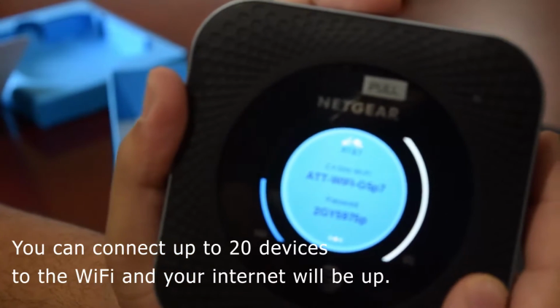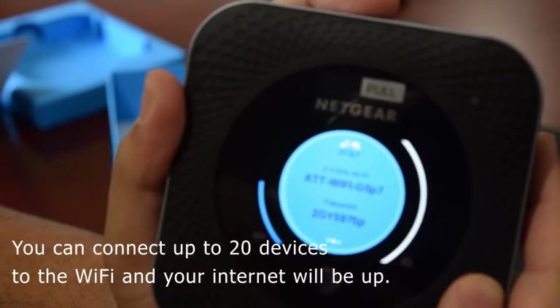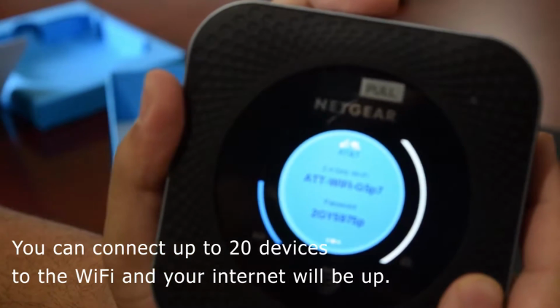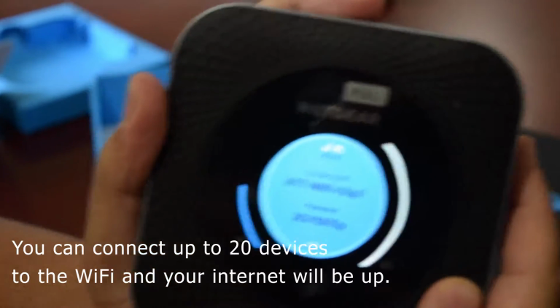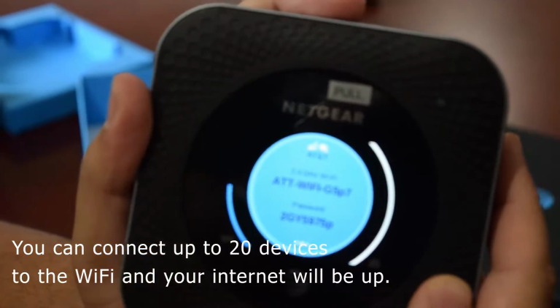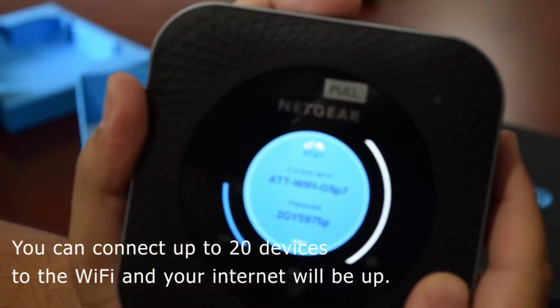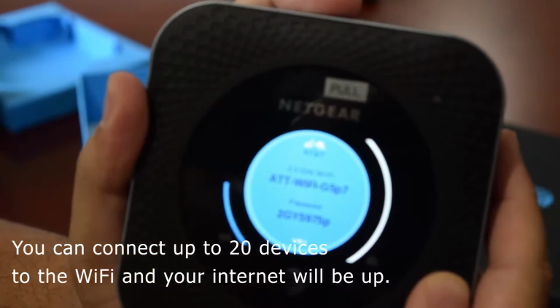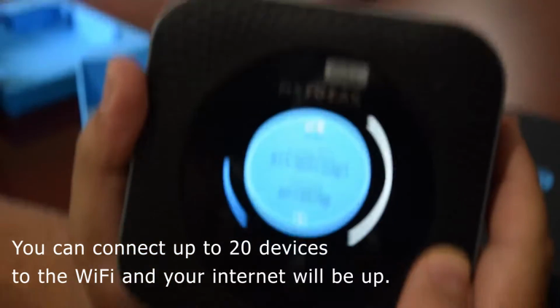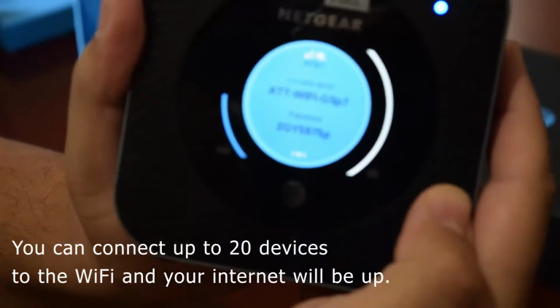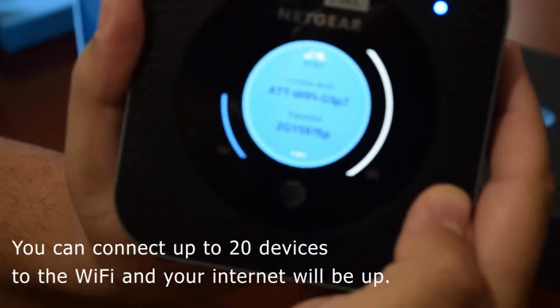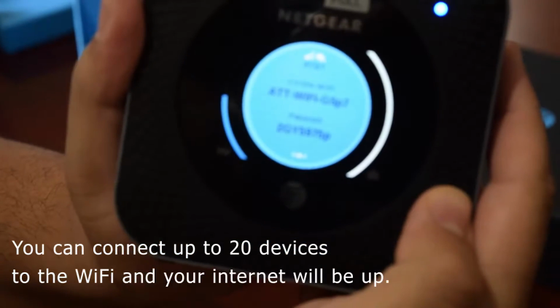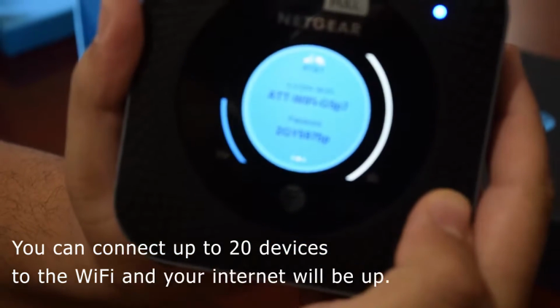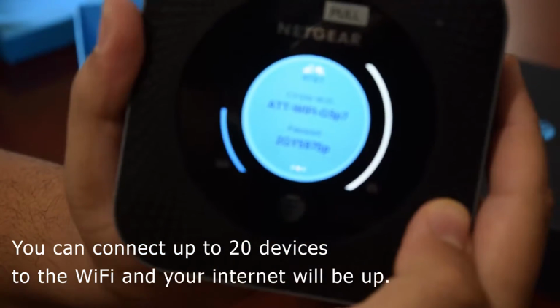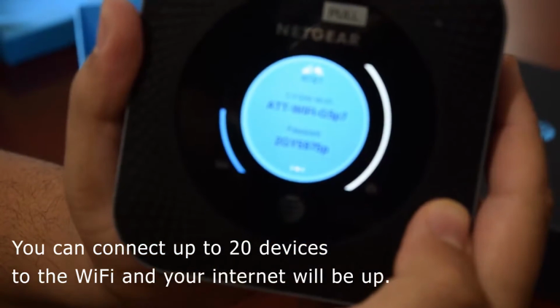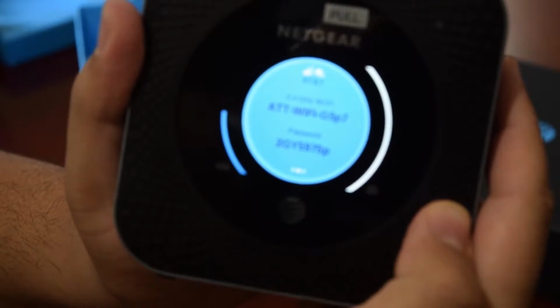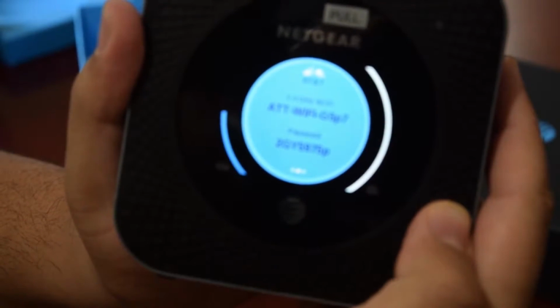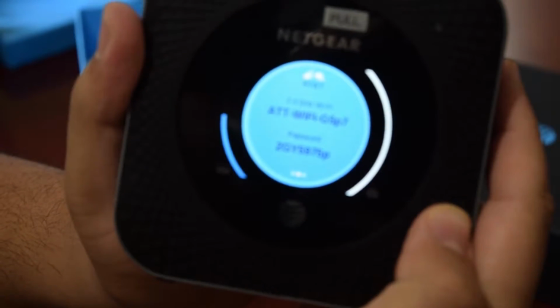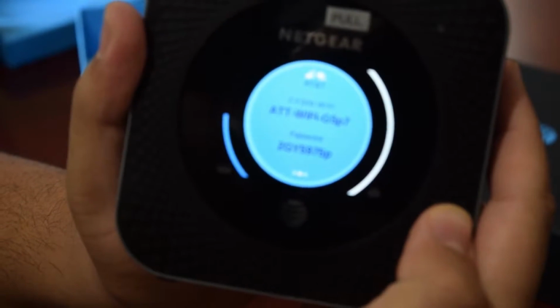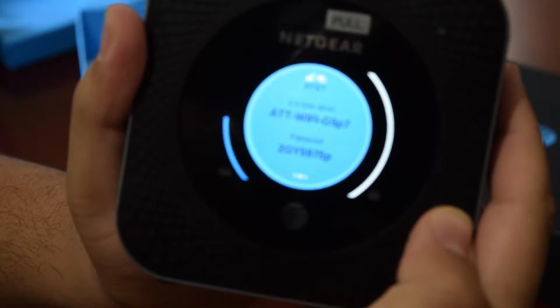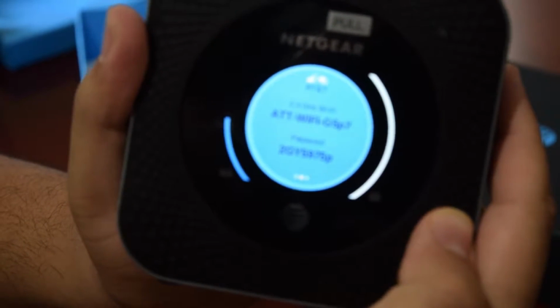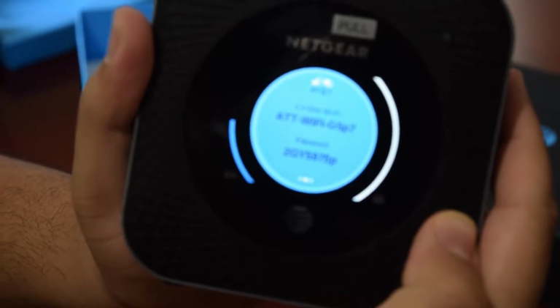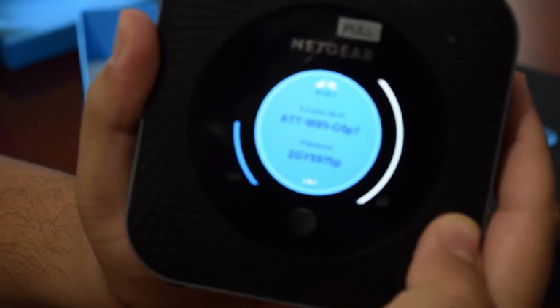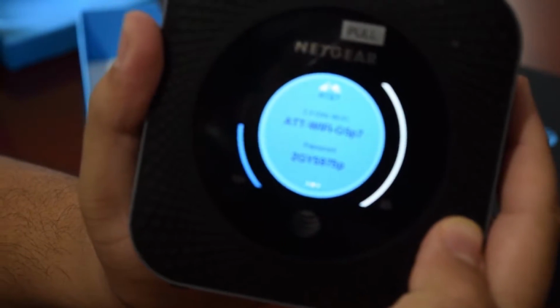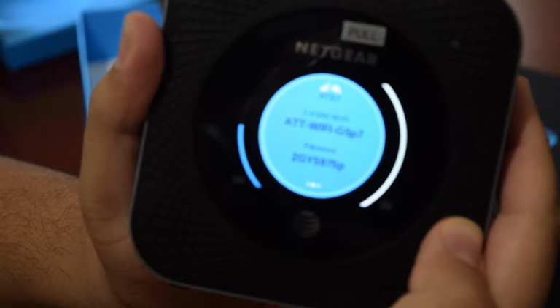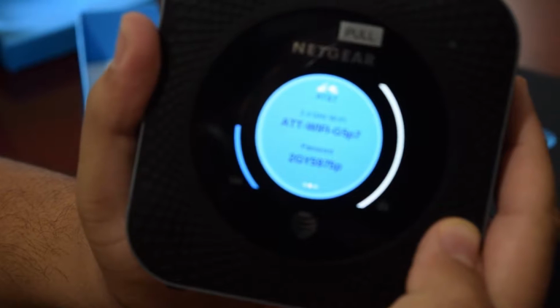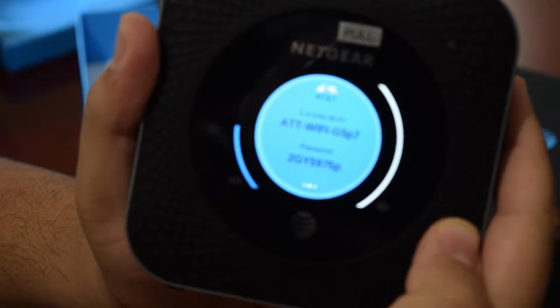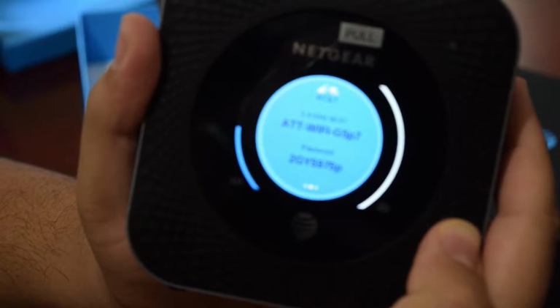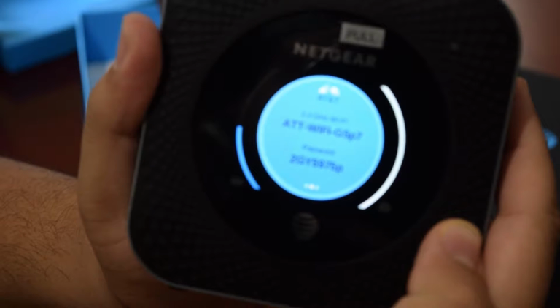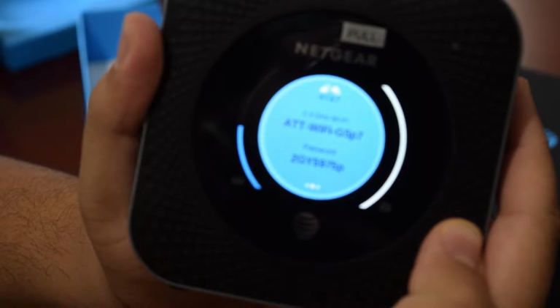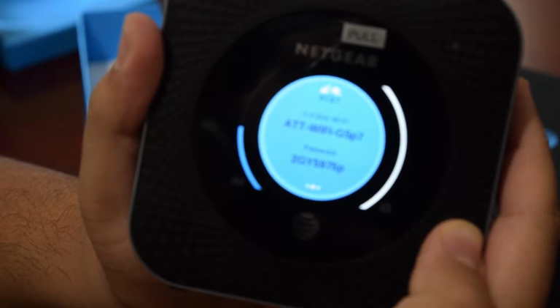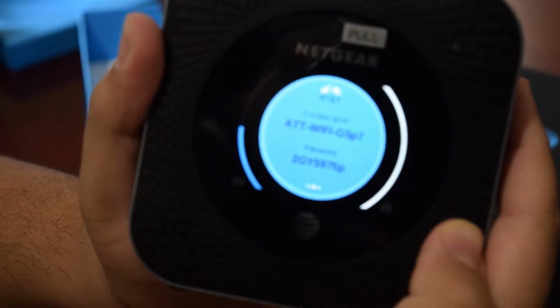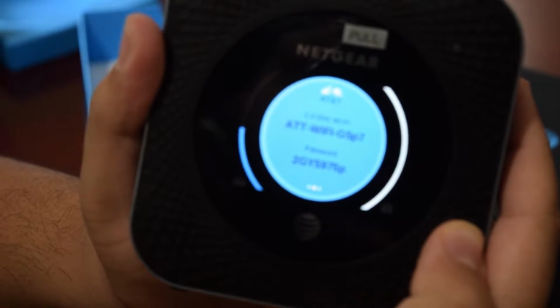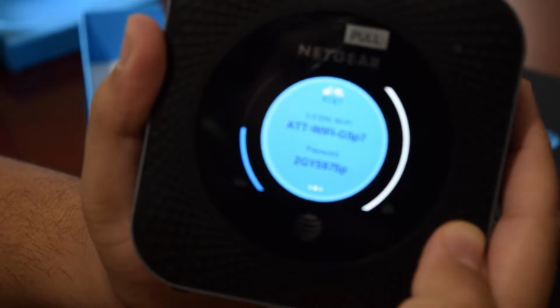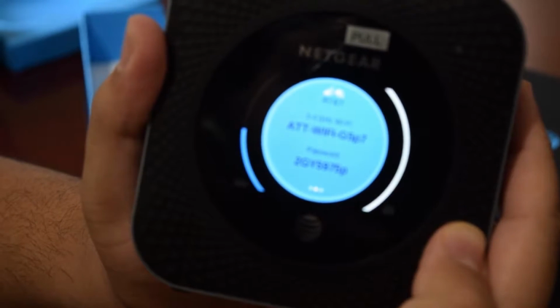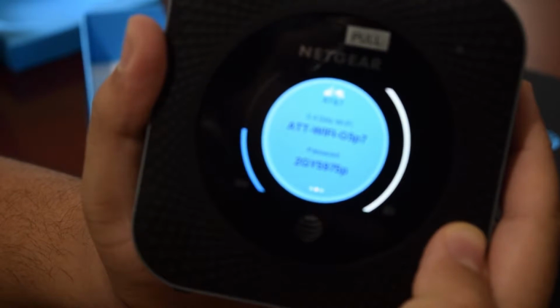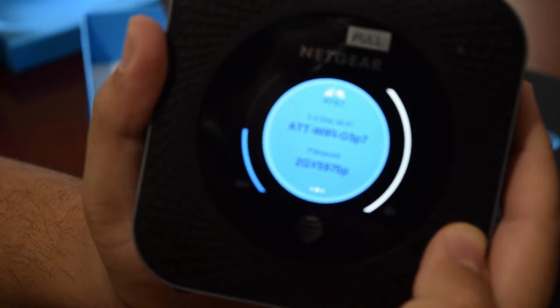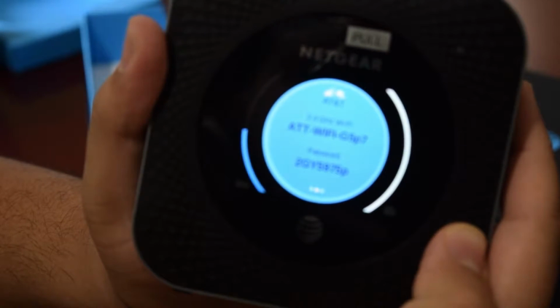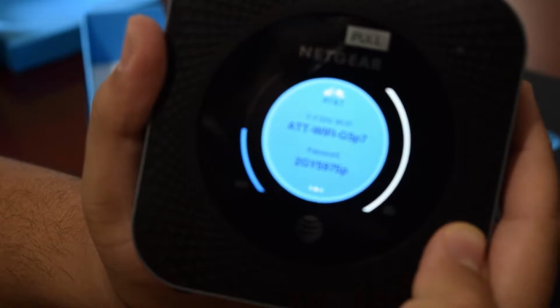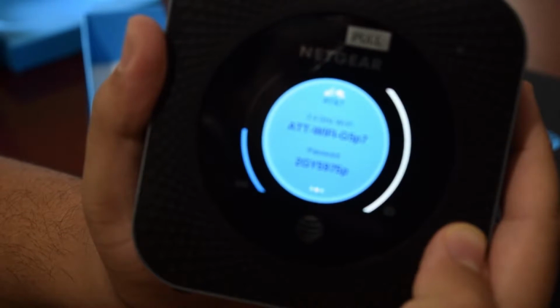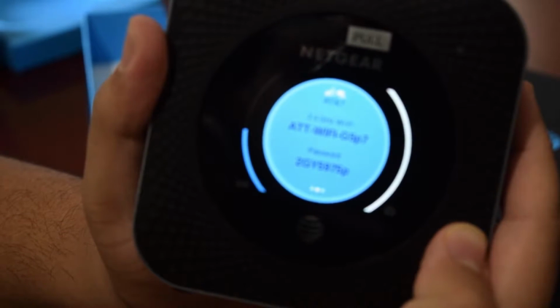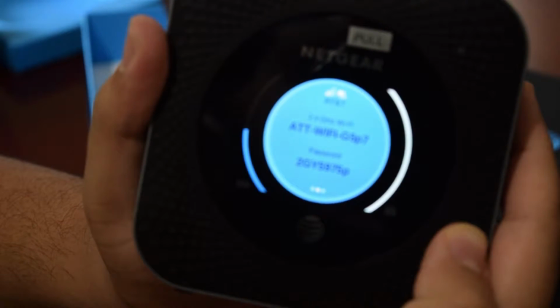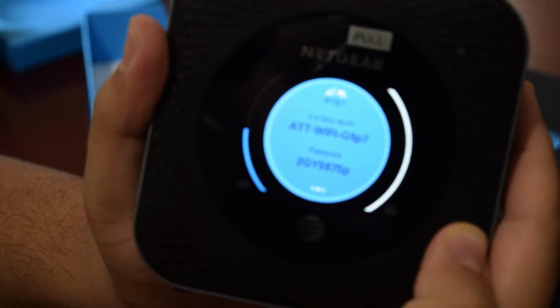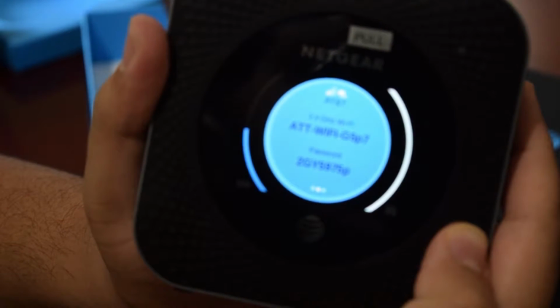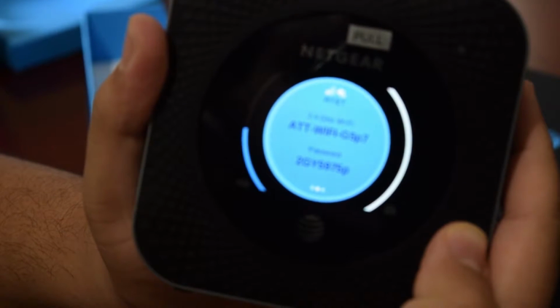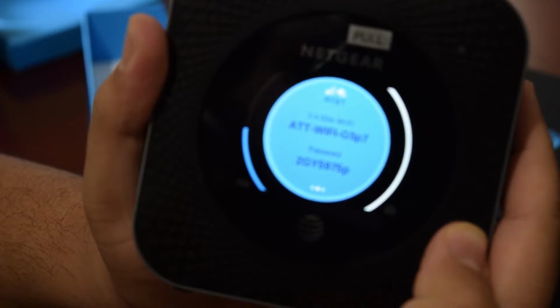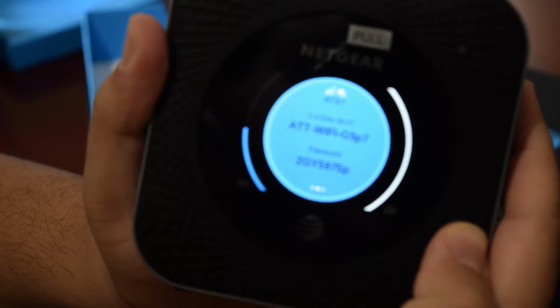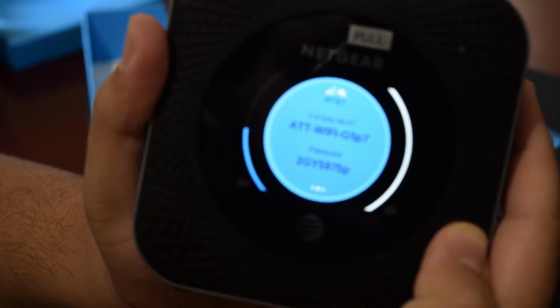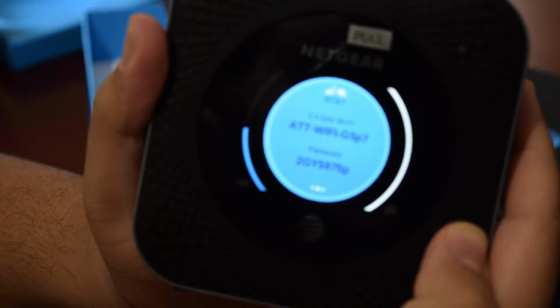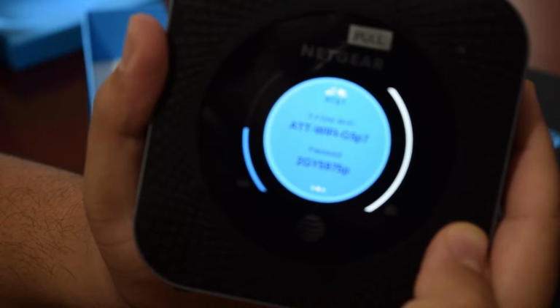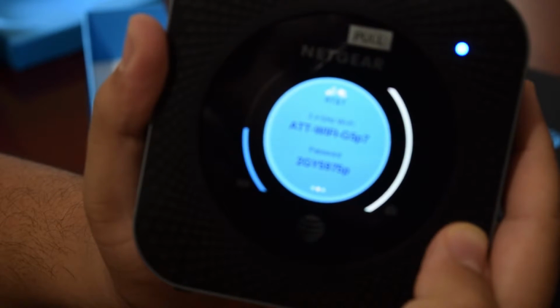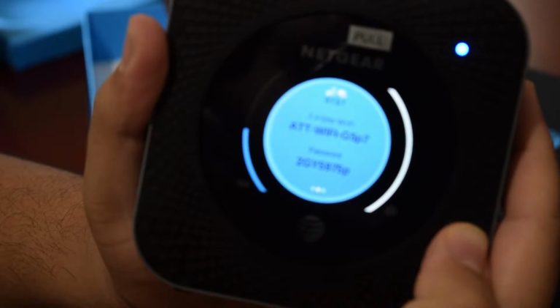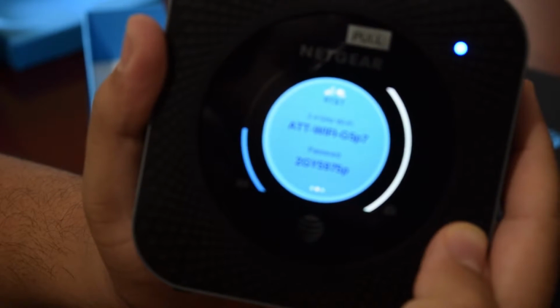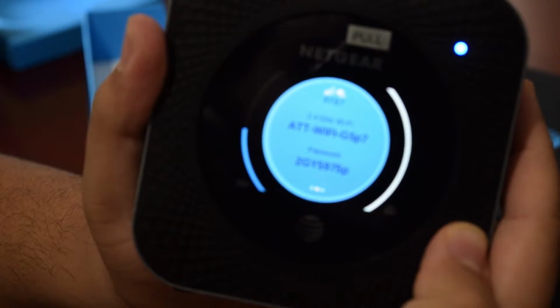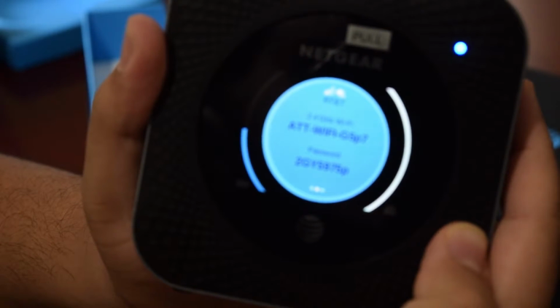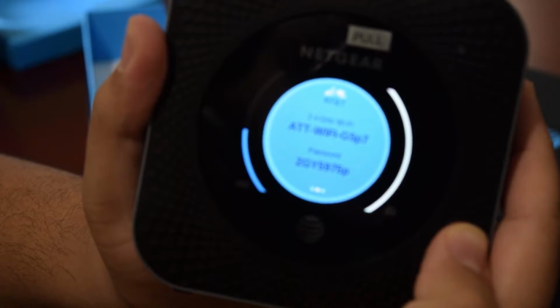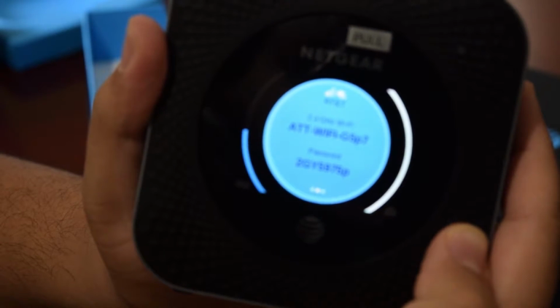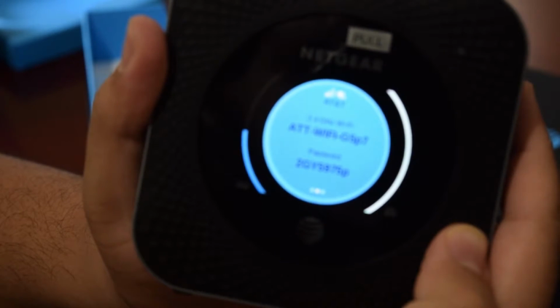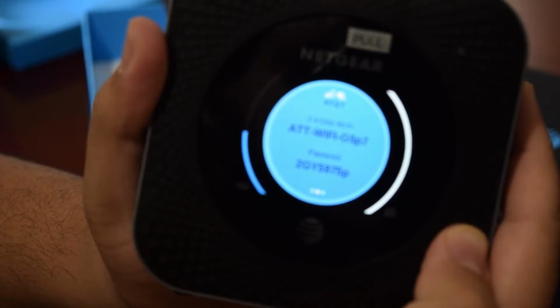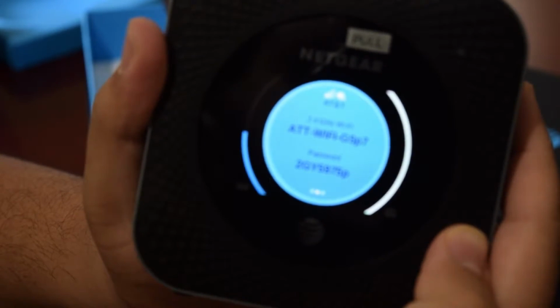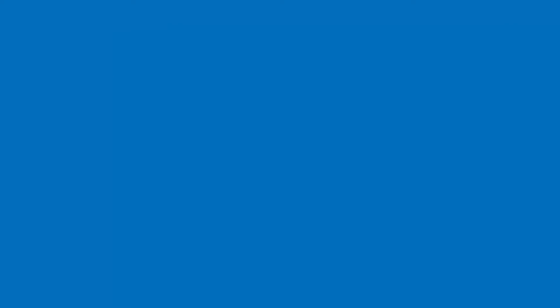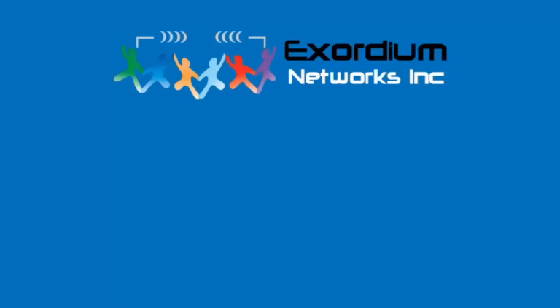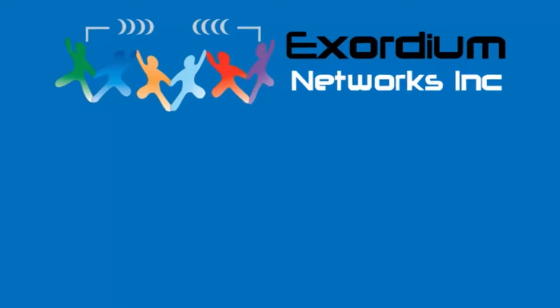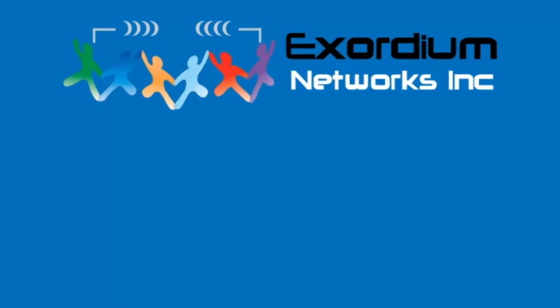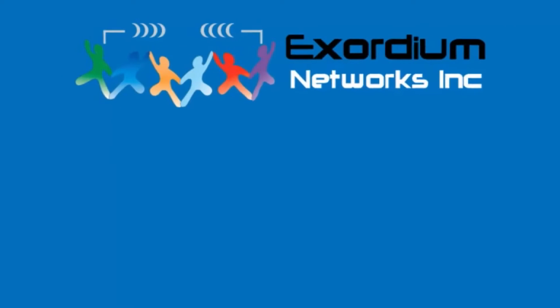Your internet should be up. Thank you, and I hope this is the start of a beautiful new journey.